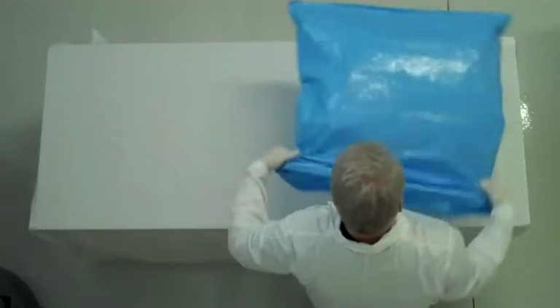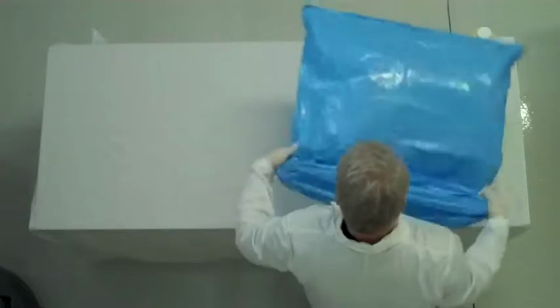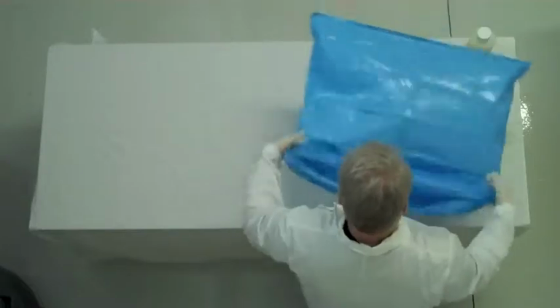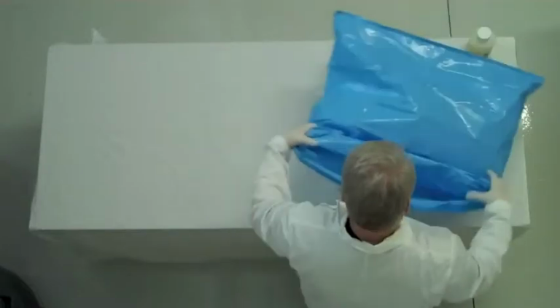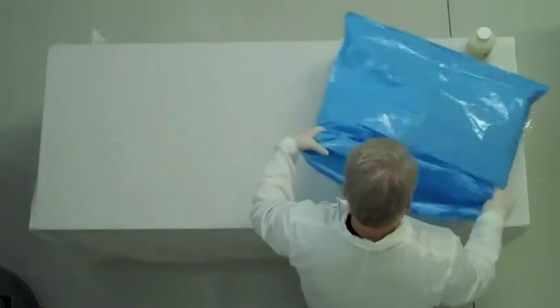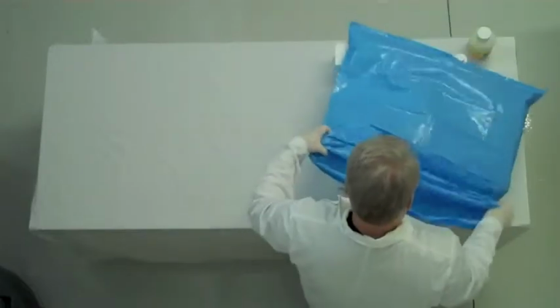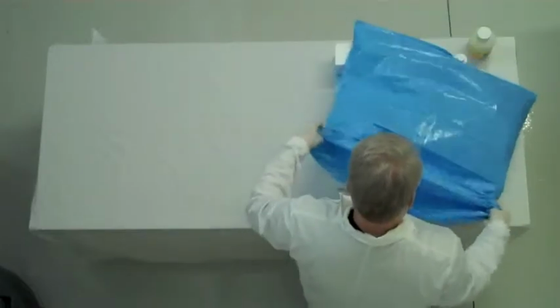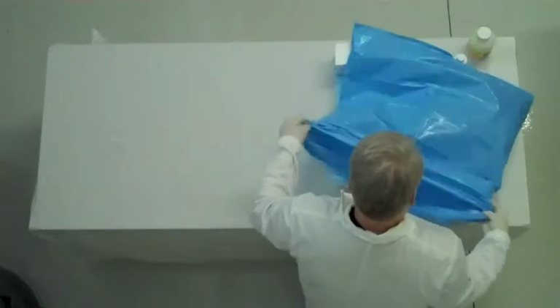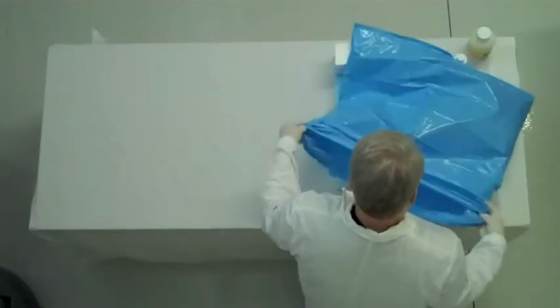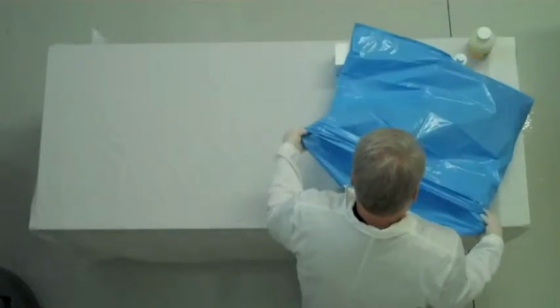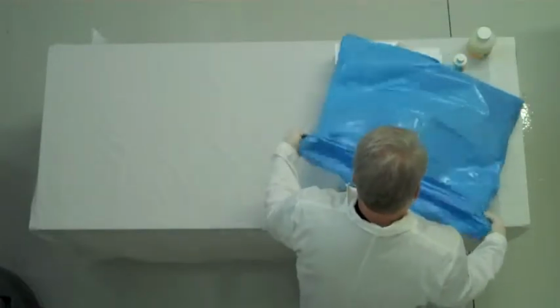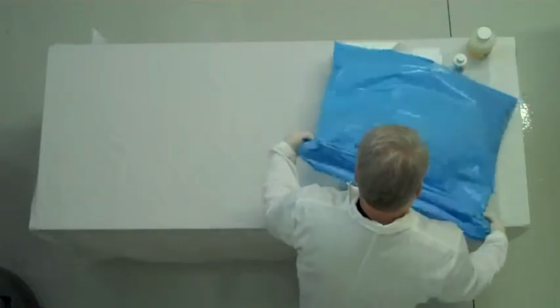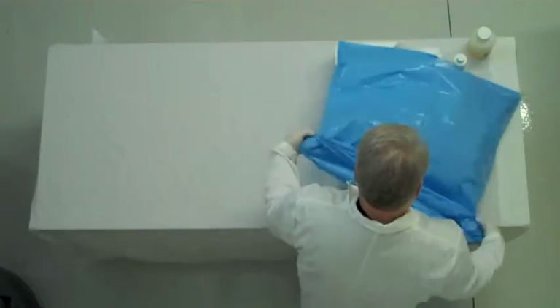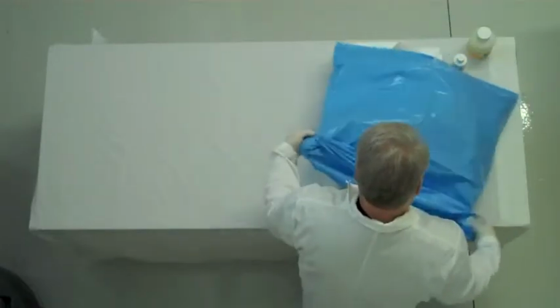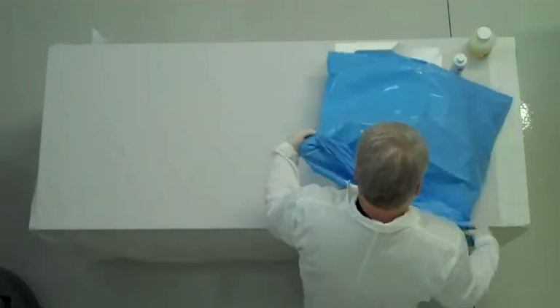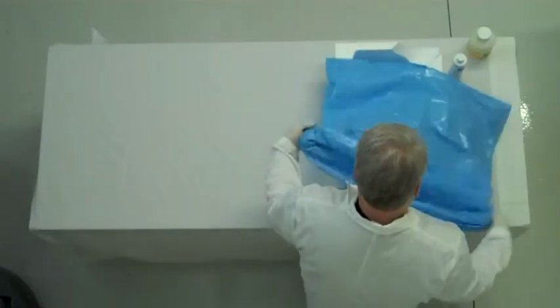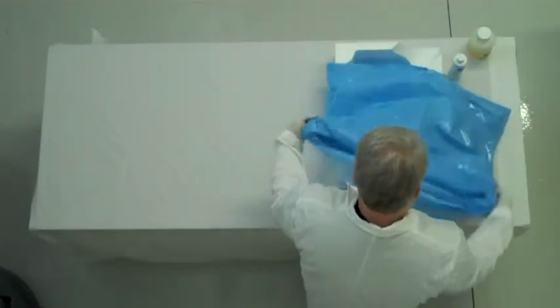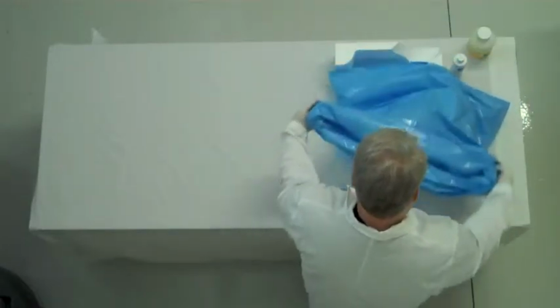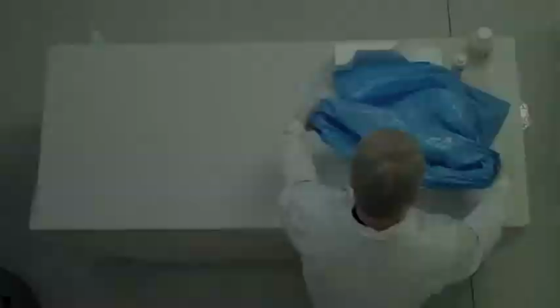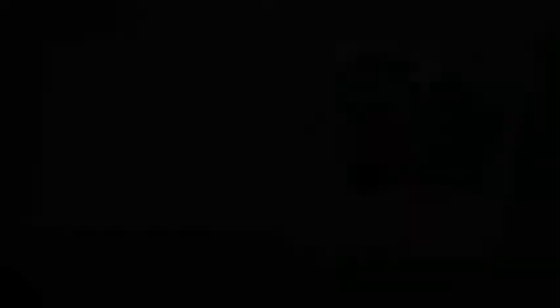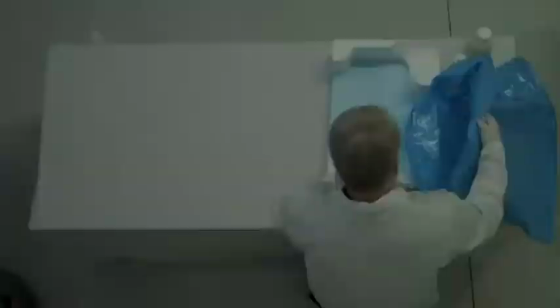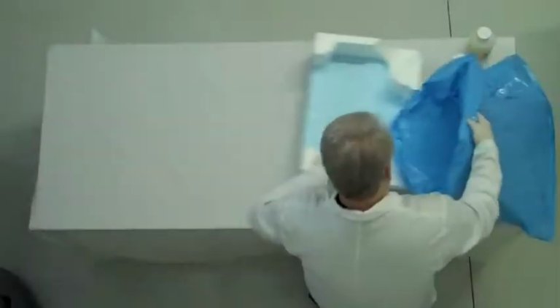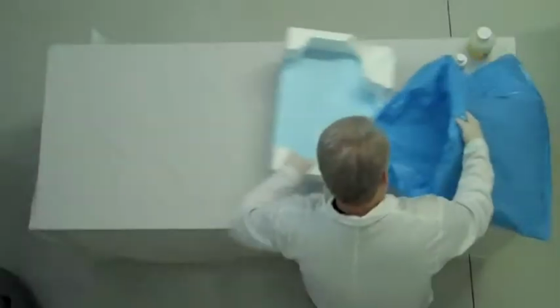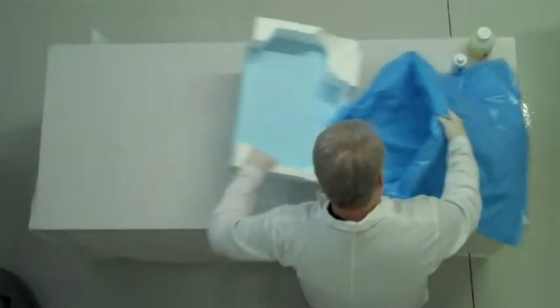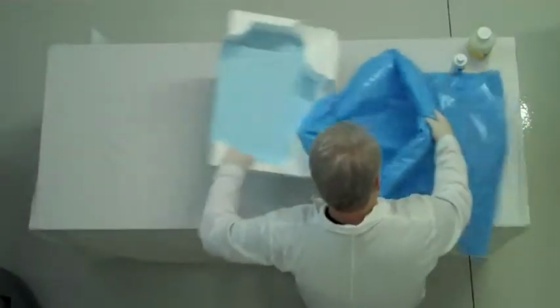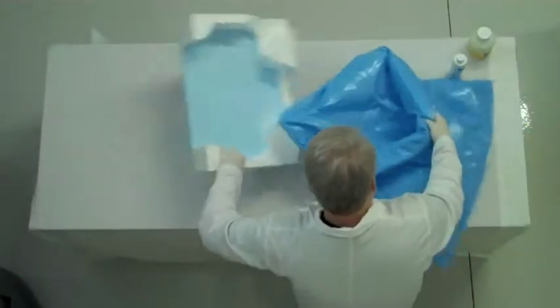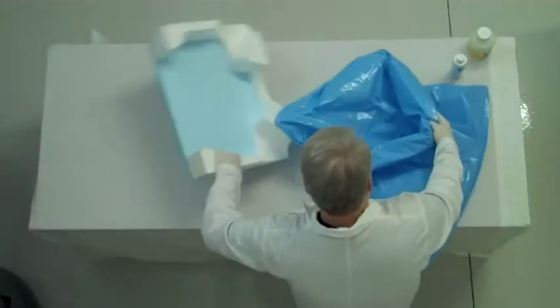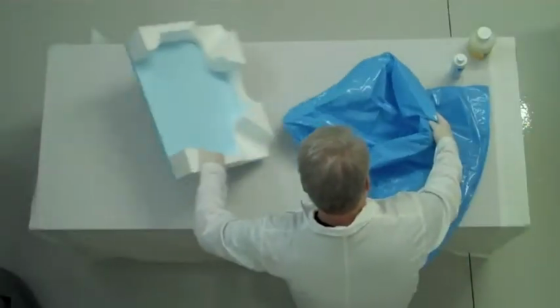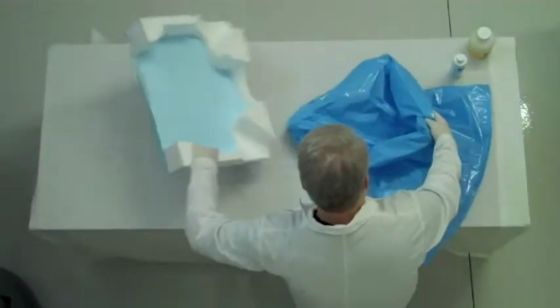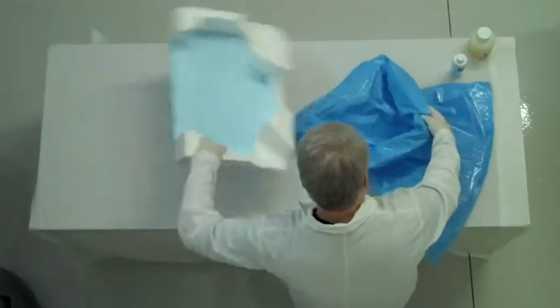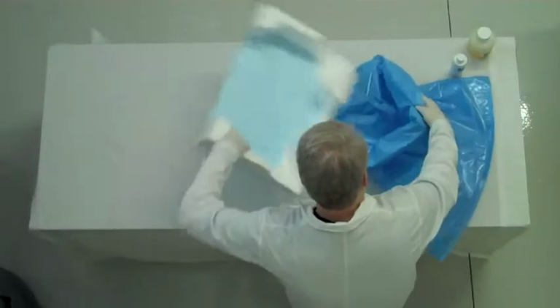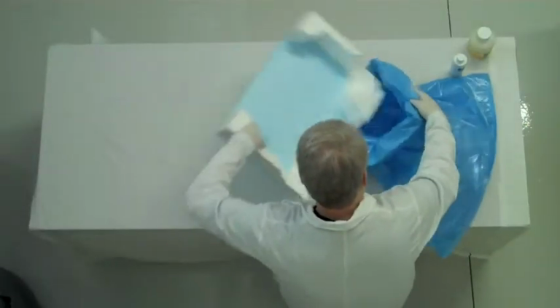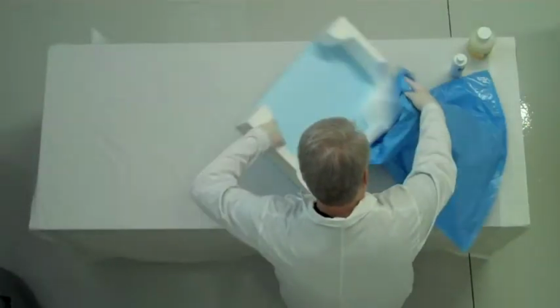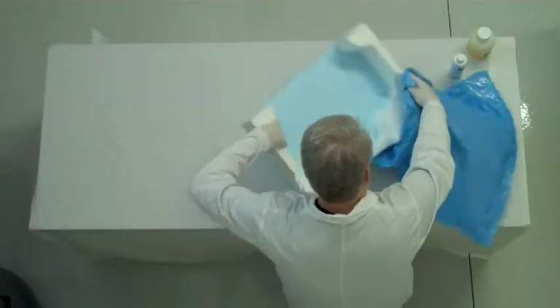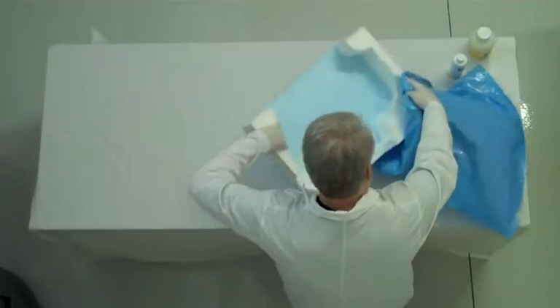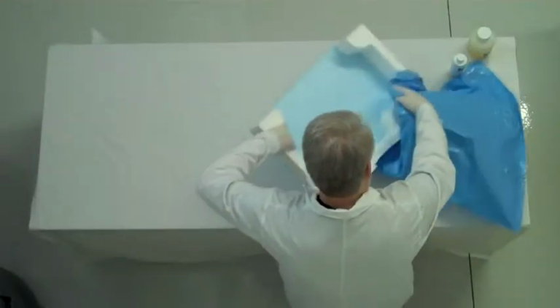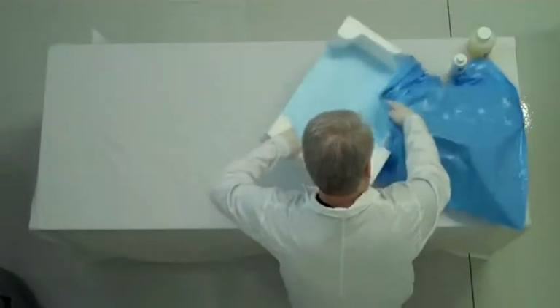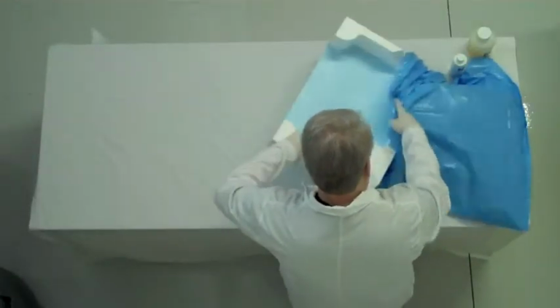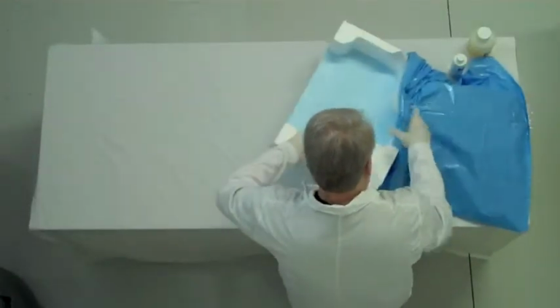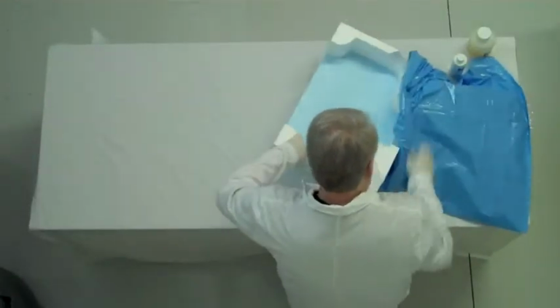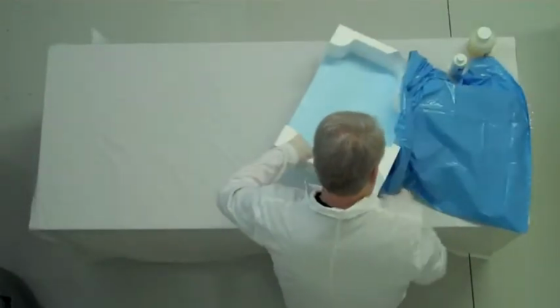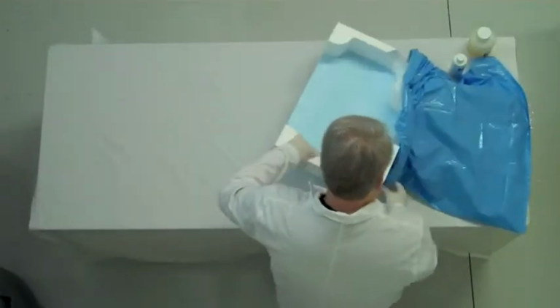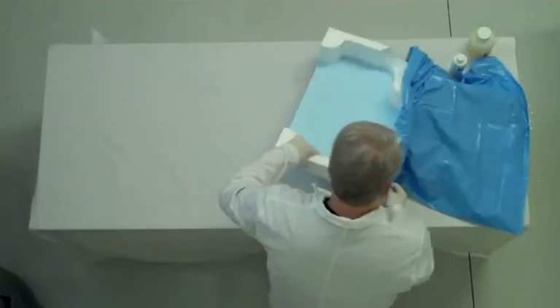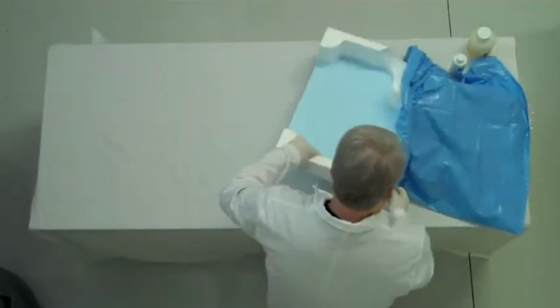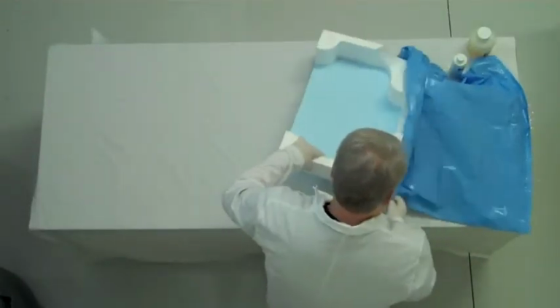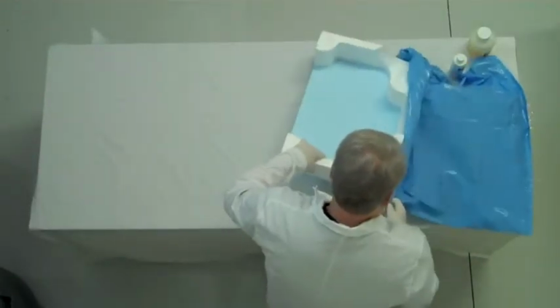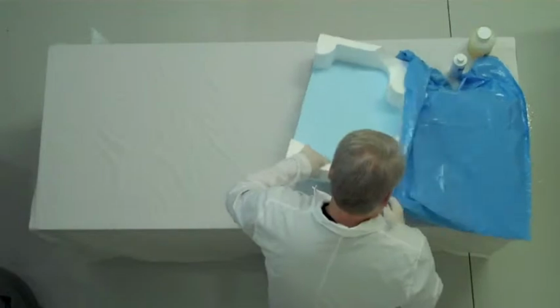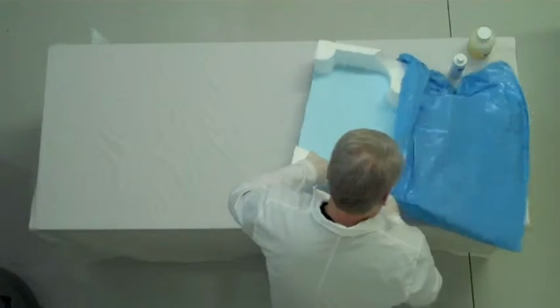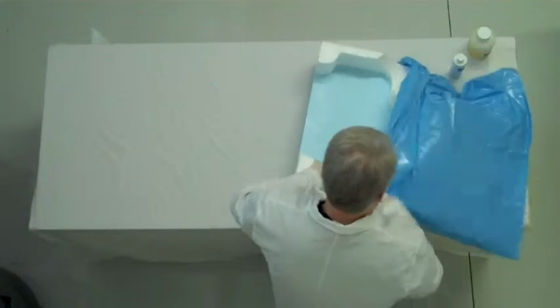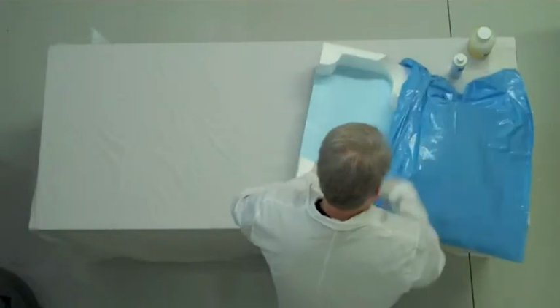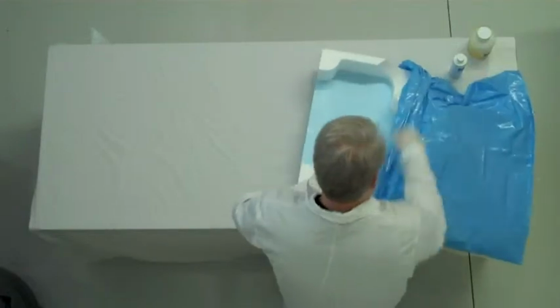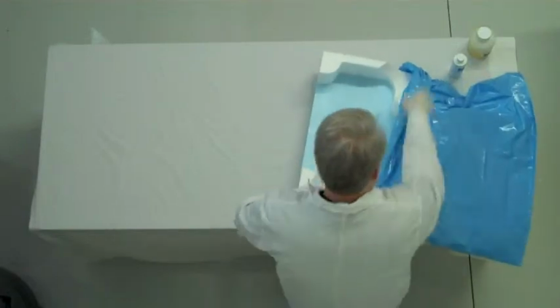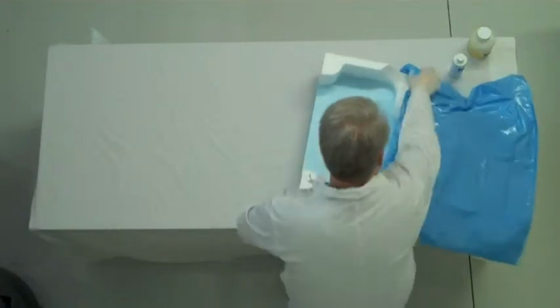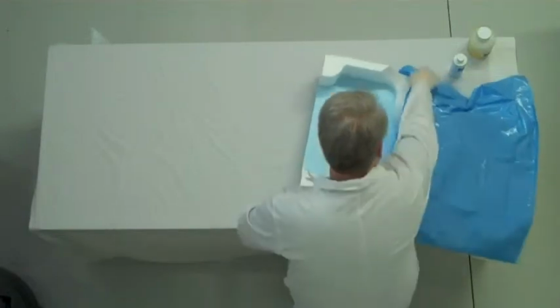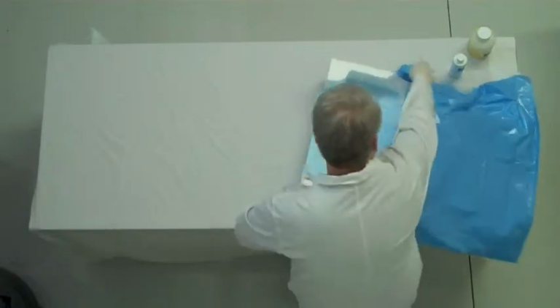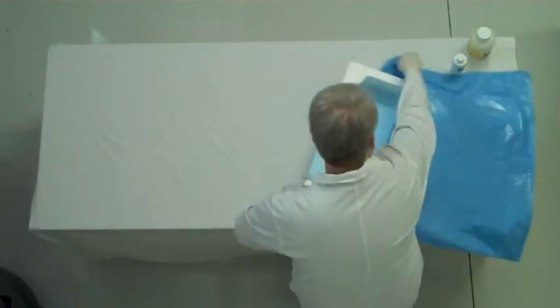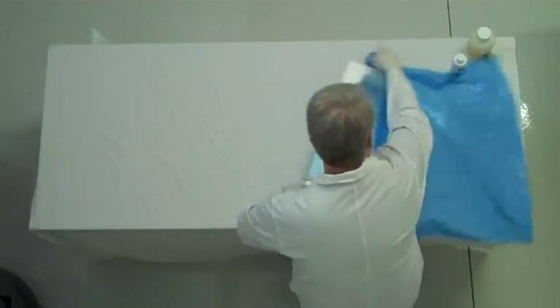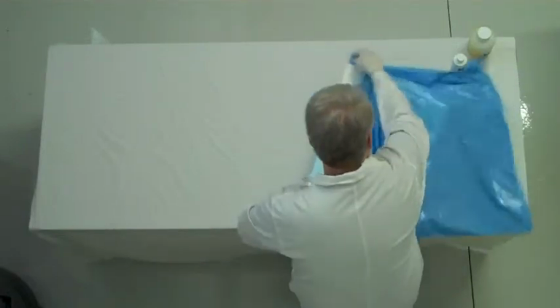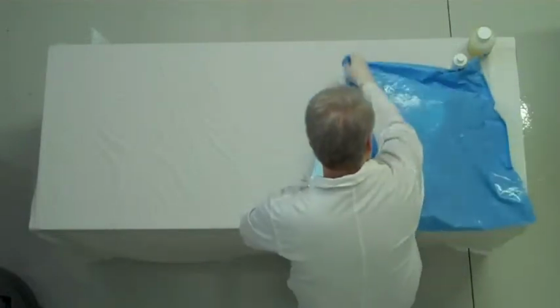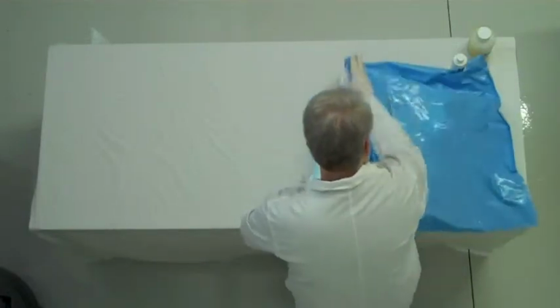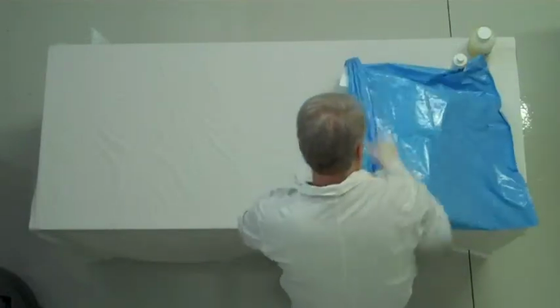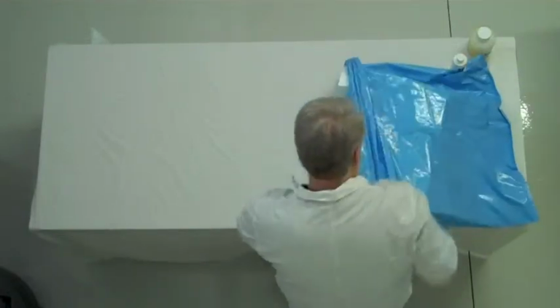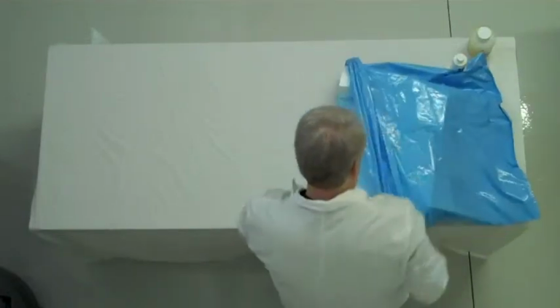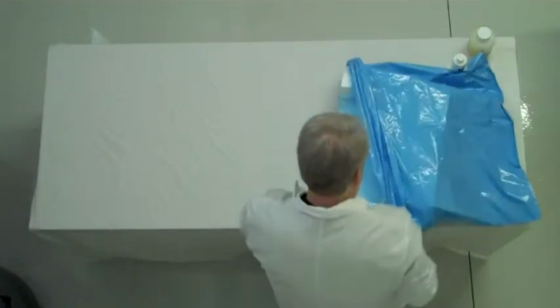Making a thorax form is easy. Begin by taking the bag, snapping it open with air, and placing the form deep inside of the bag.